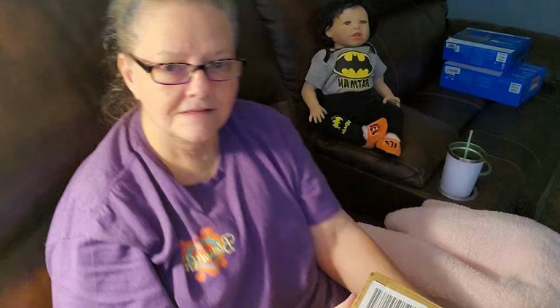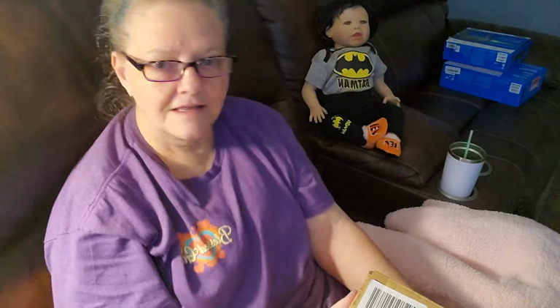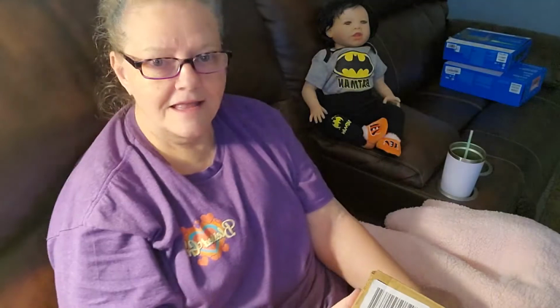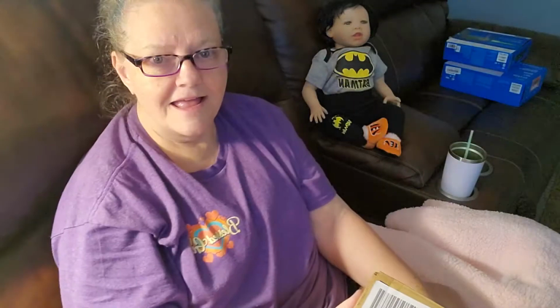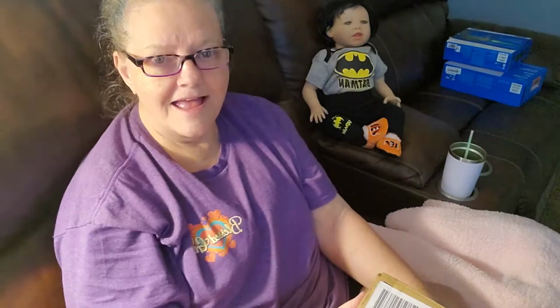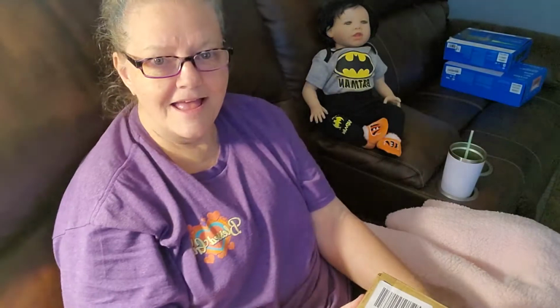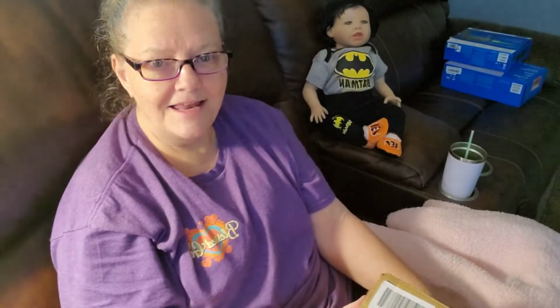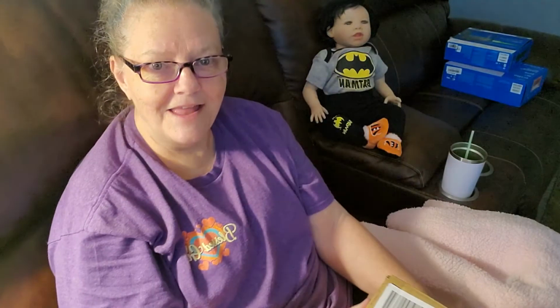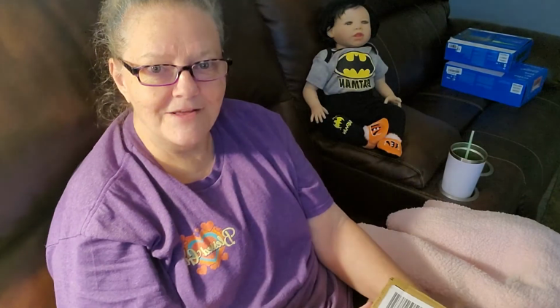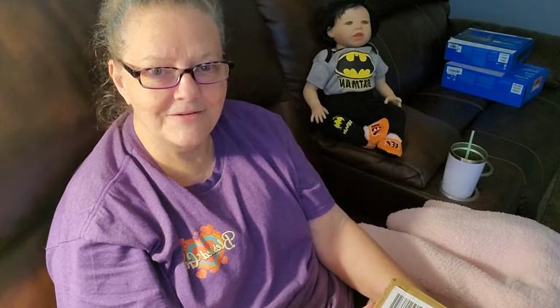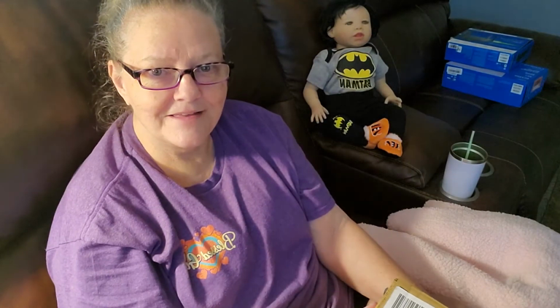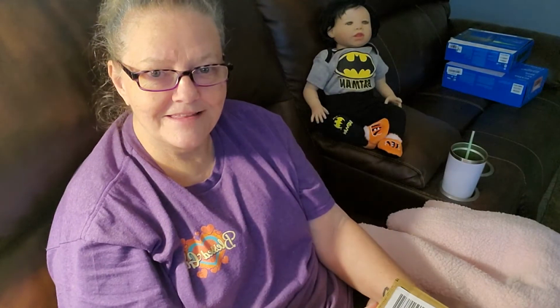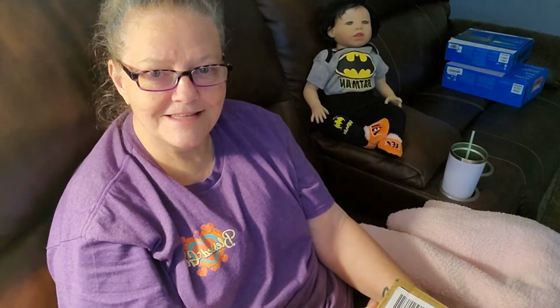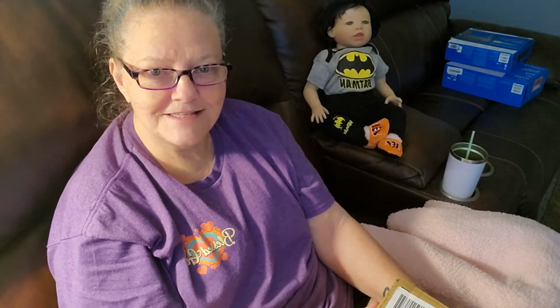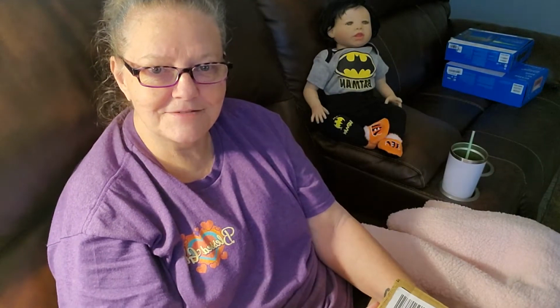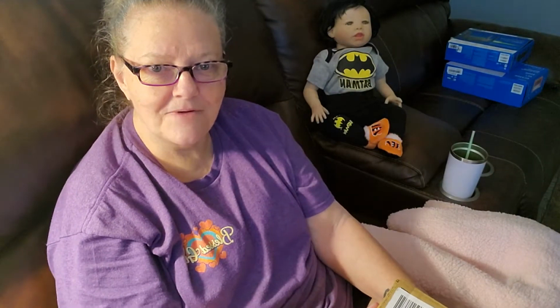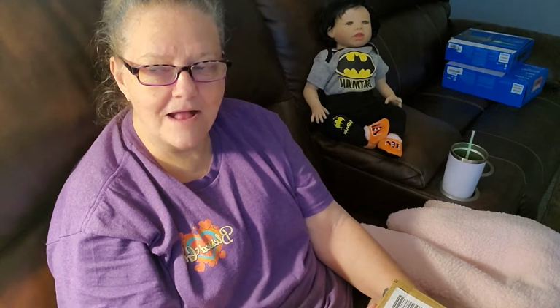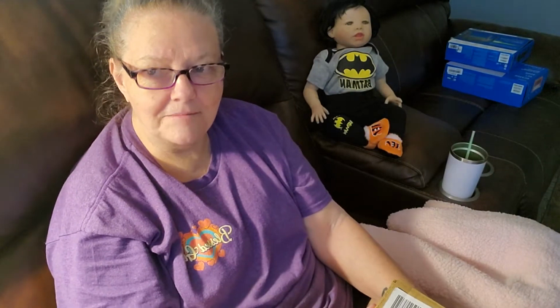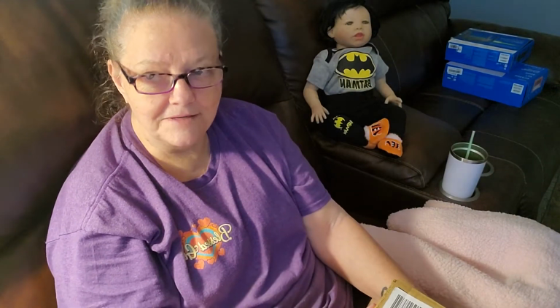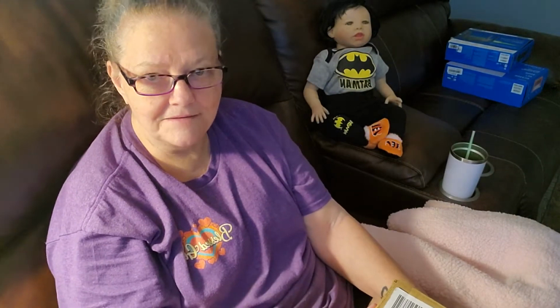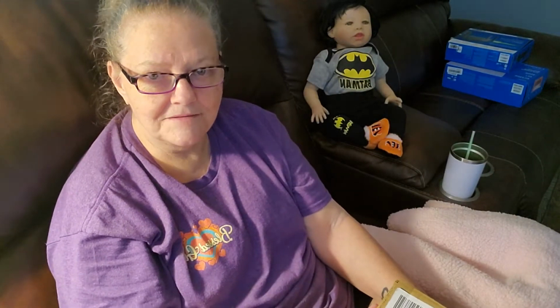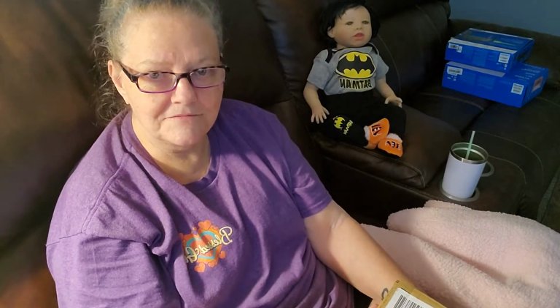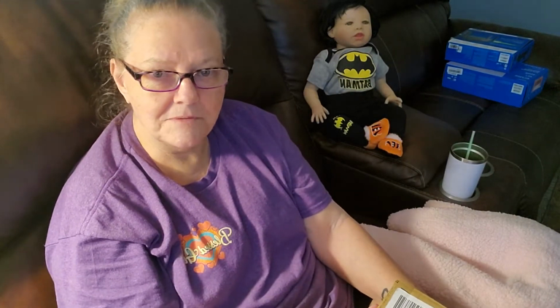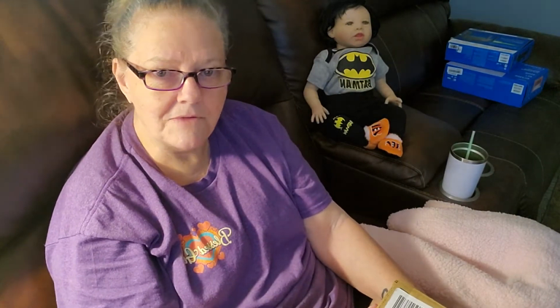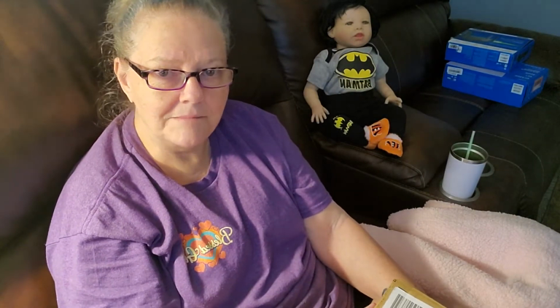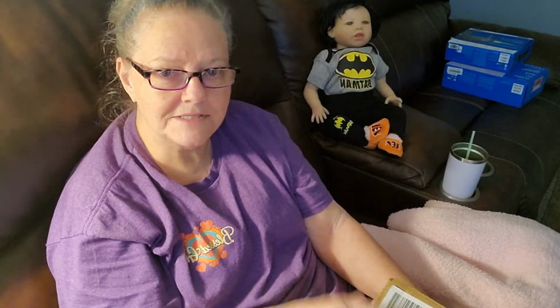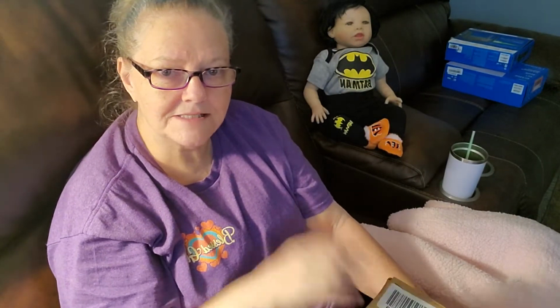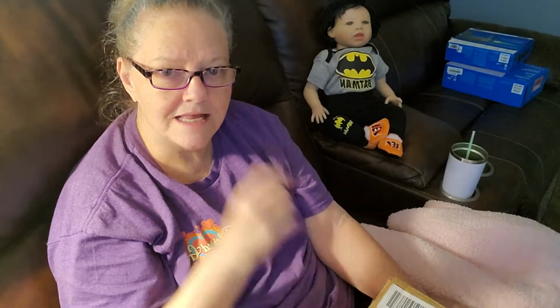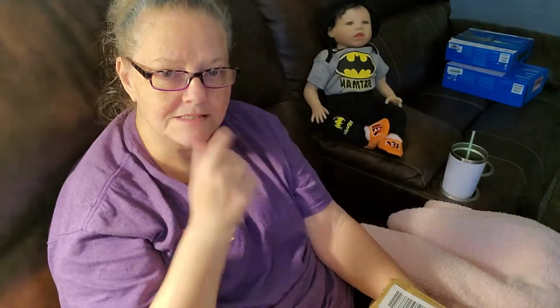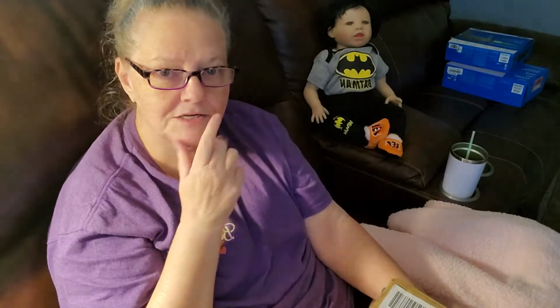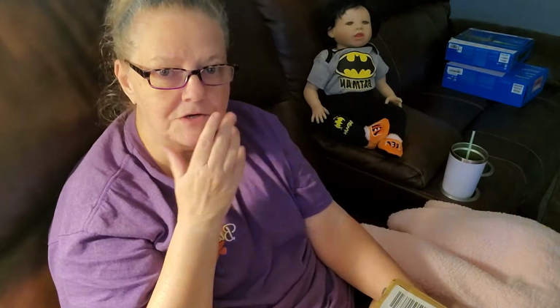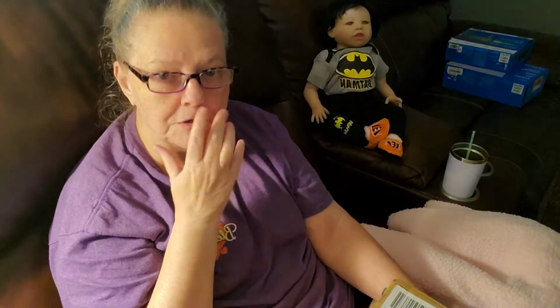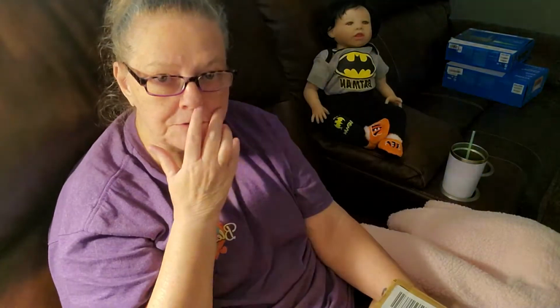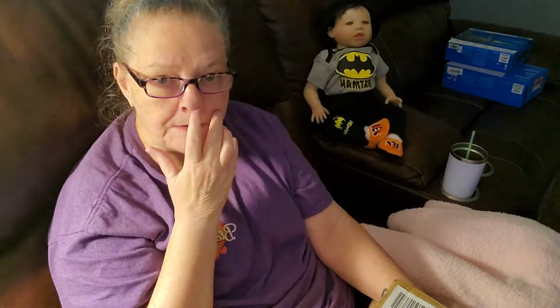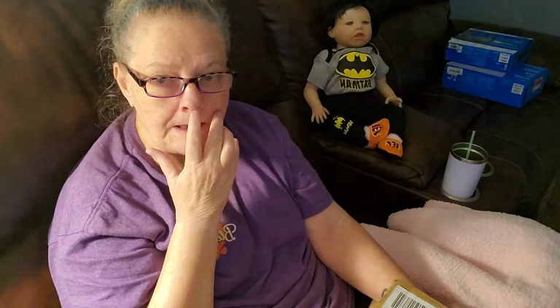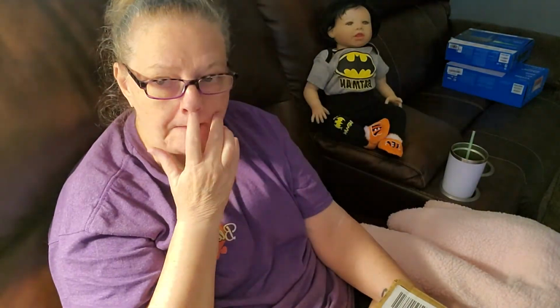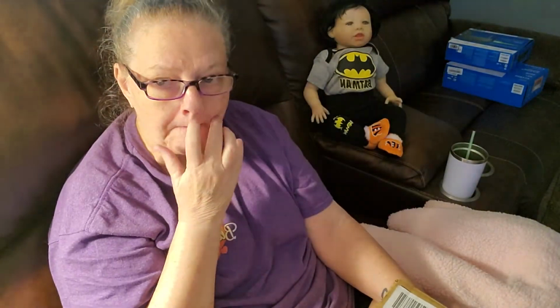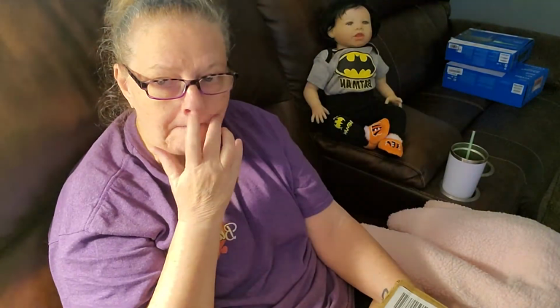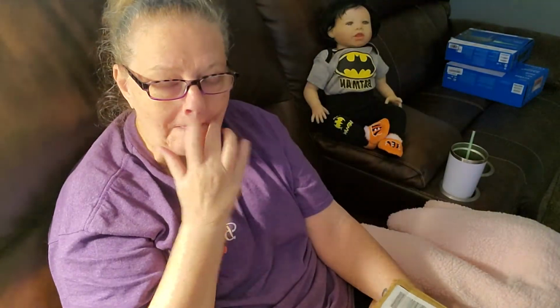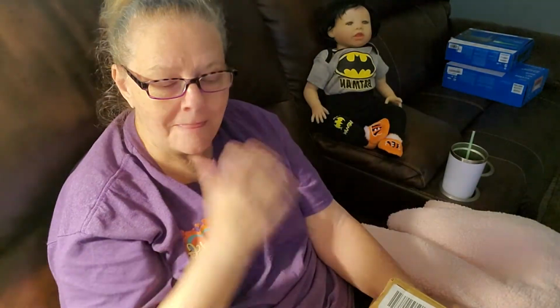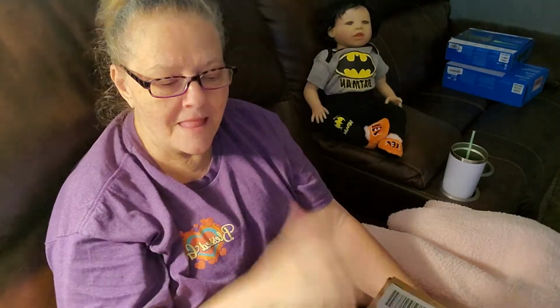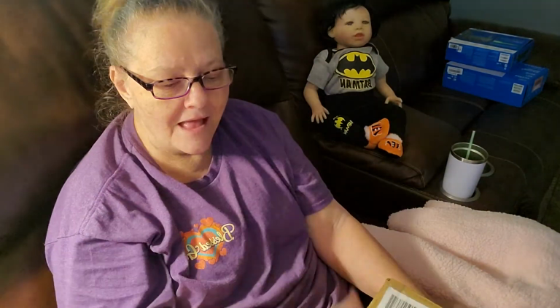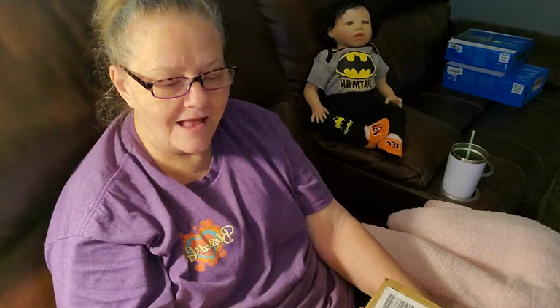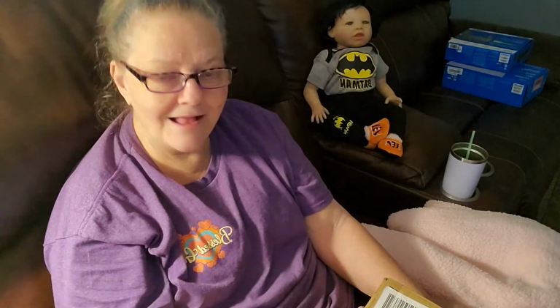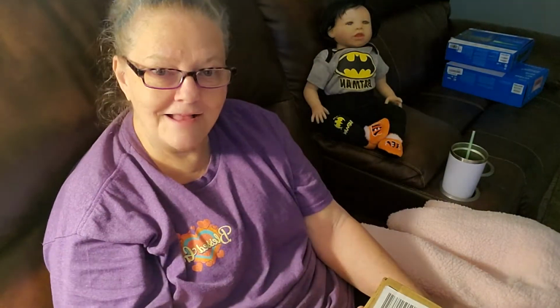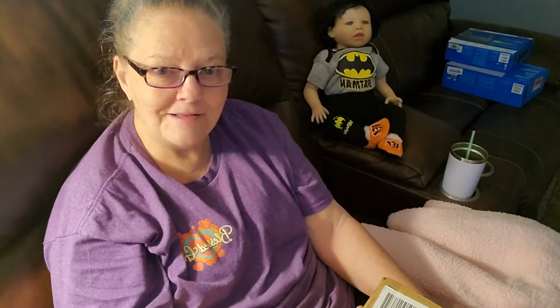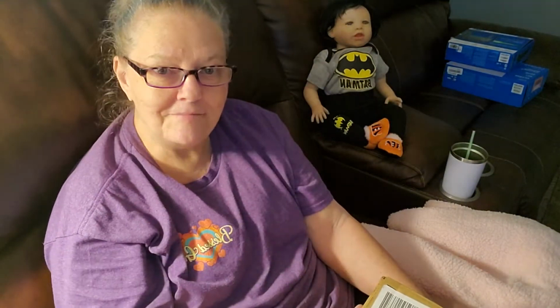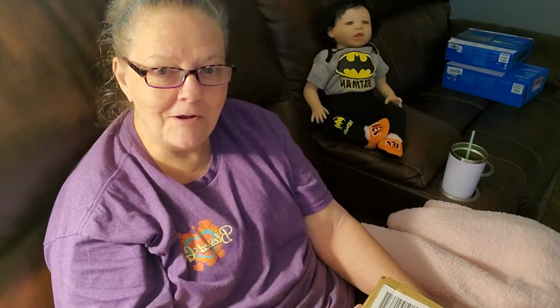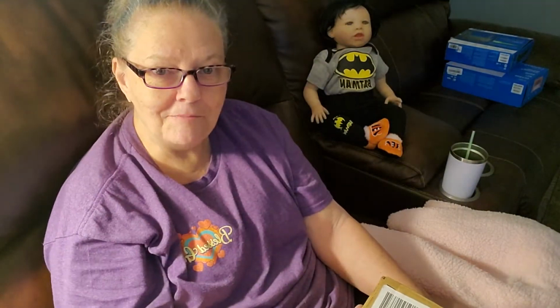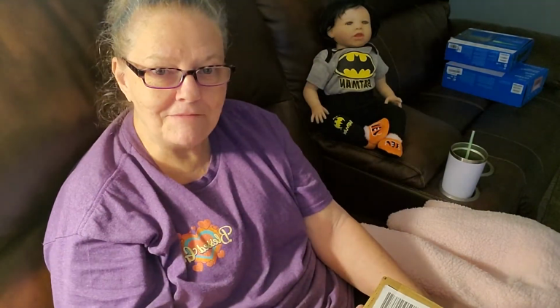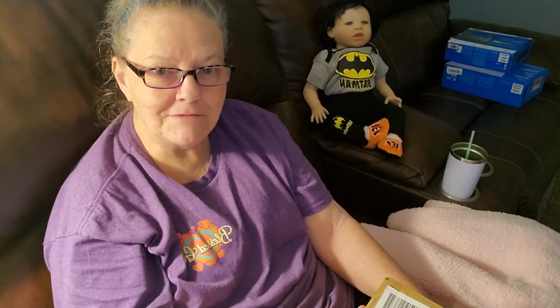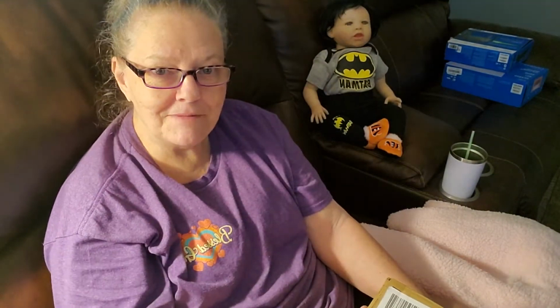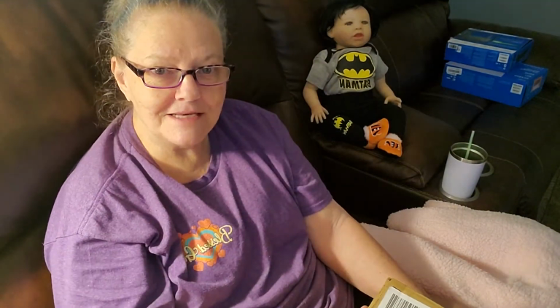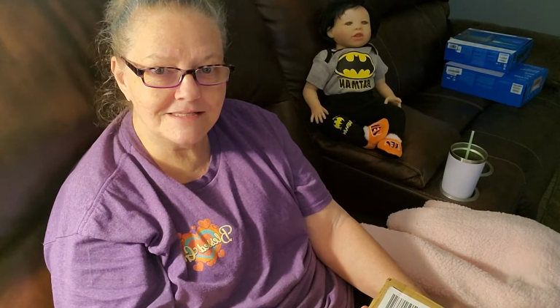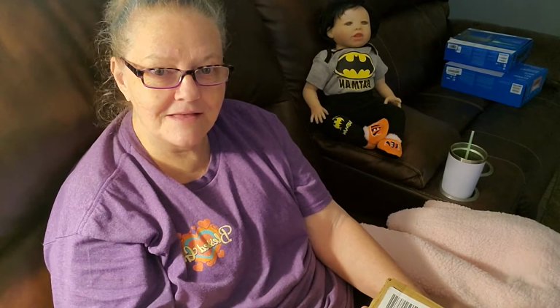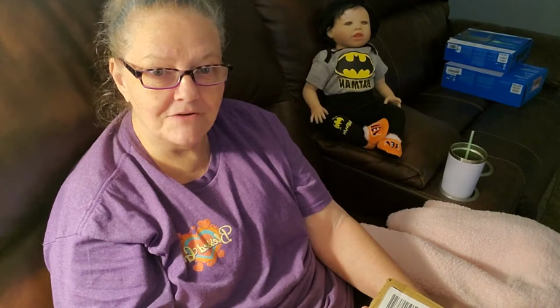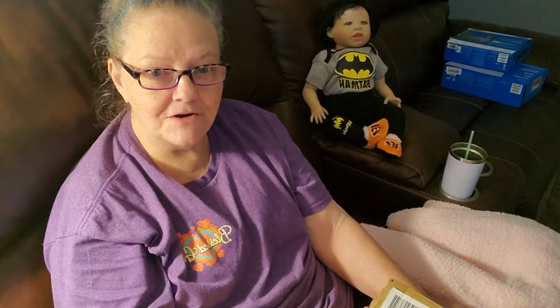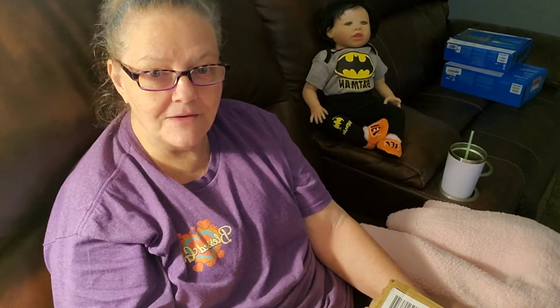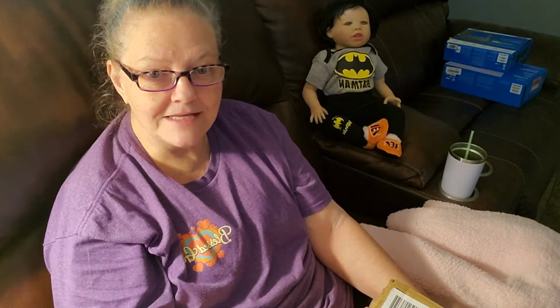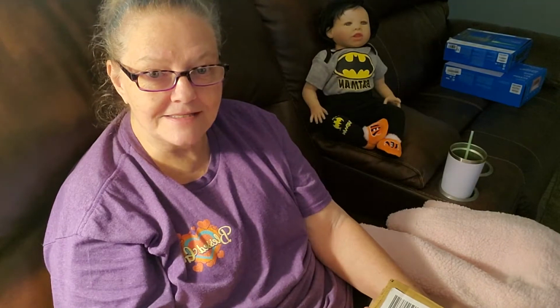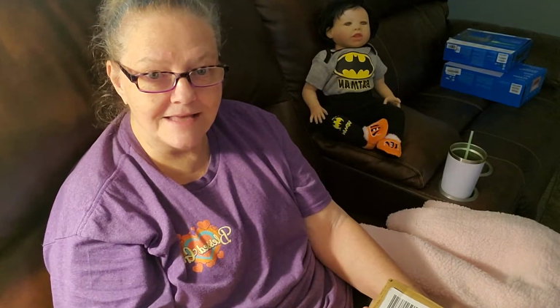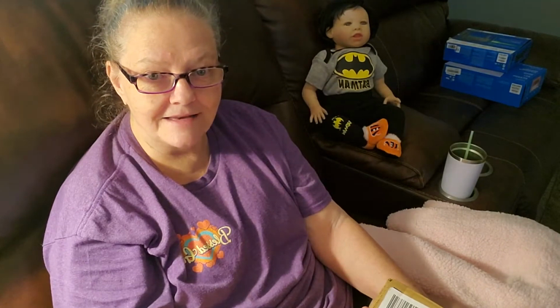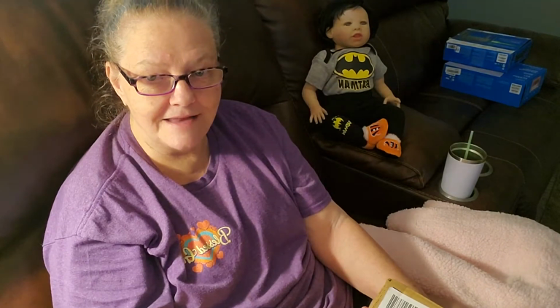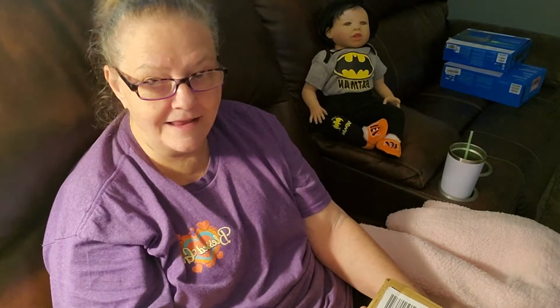Hello, this is Robin from Robin's Nest and Nursery. I hope everybody's having a great Sunday.